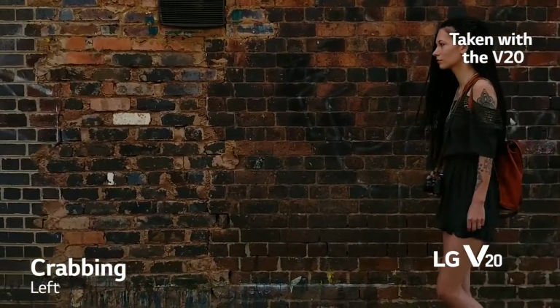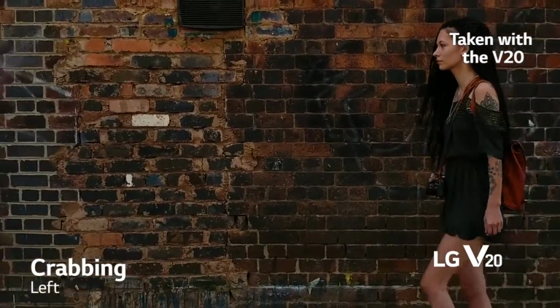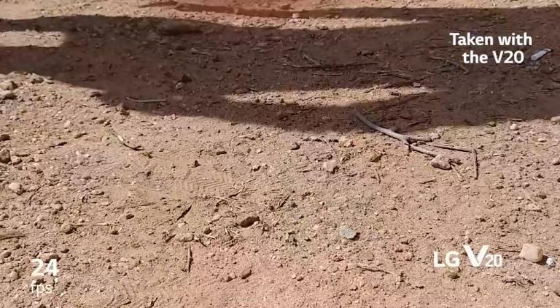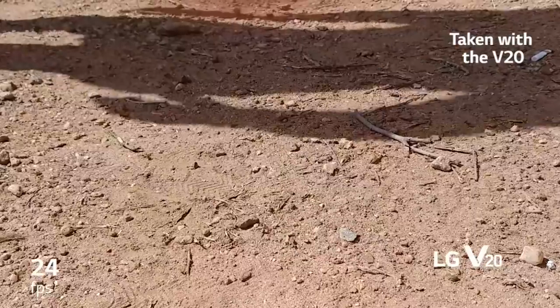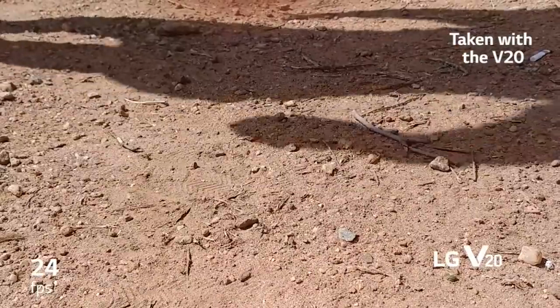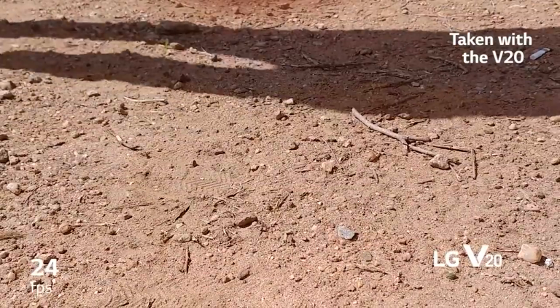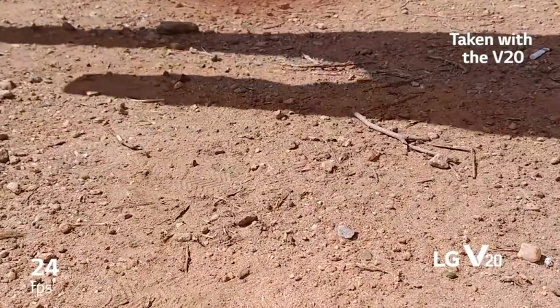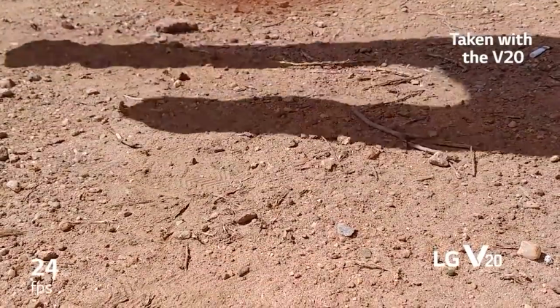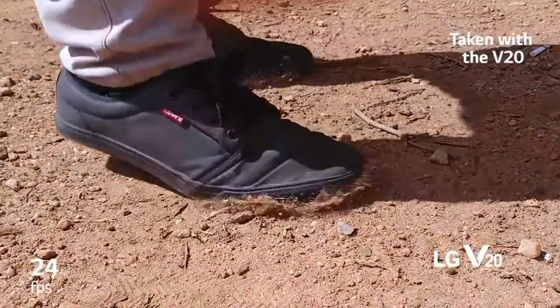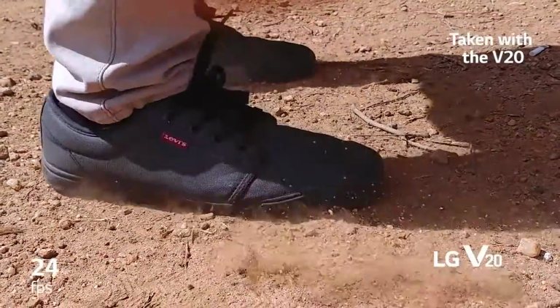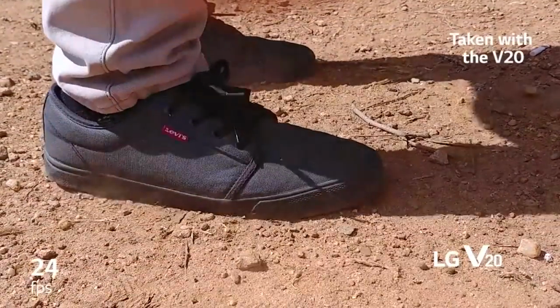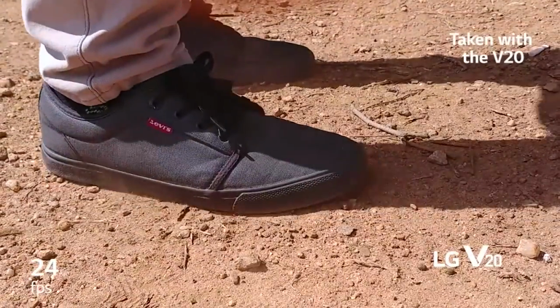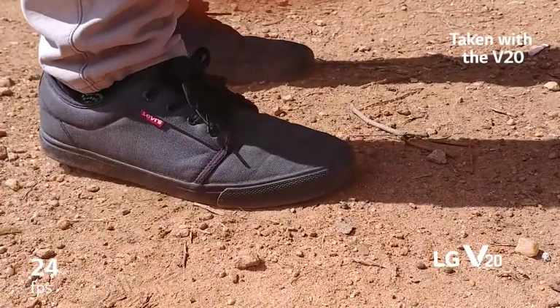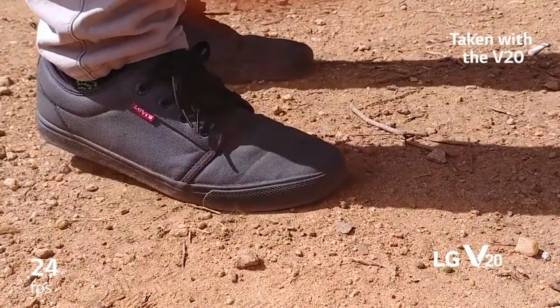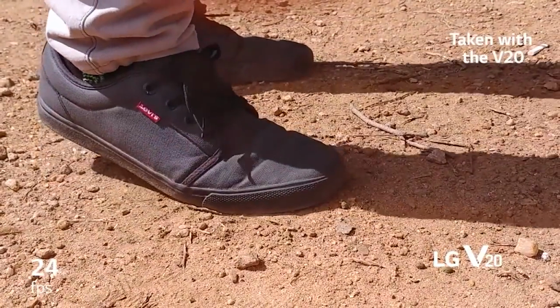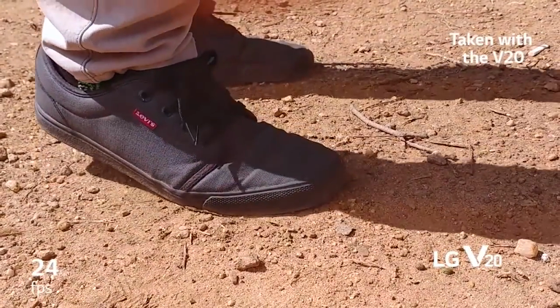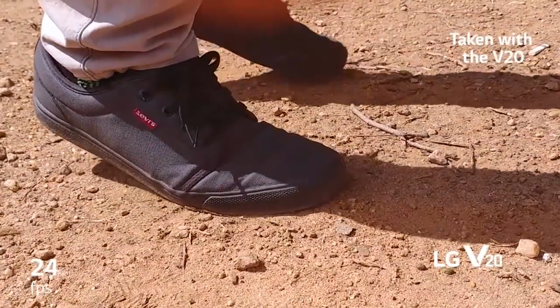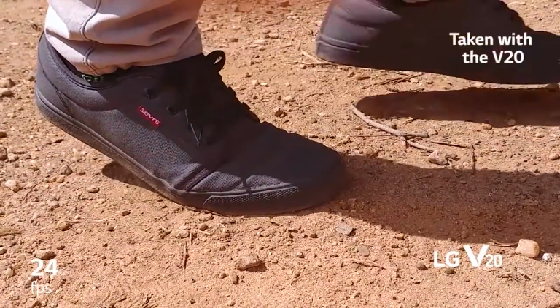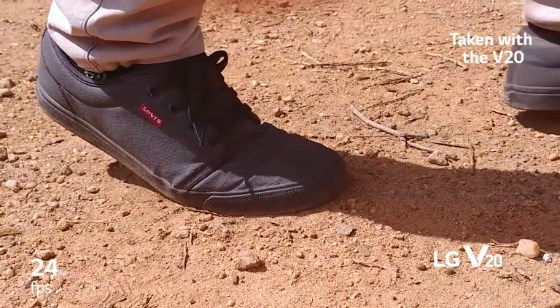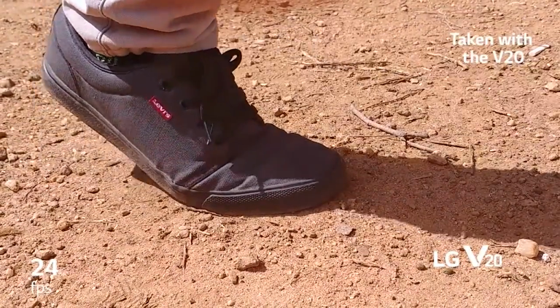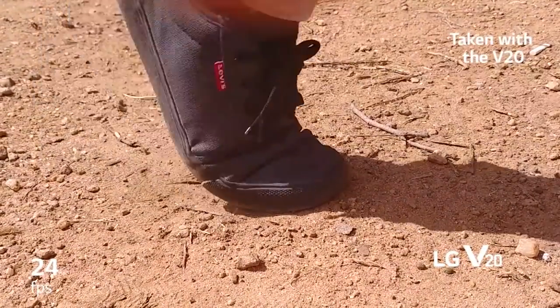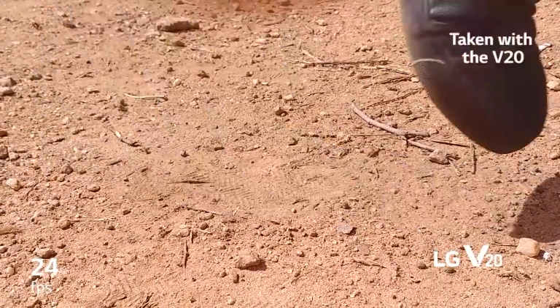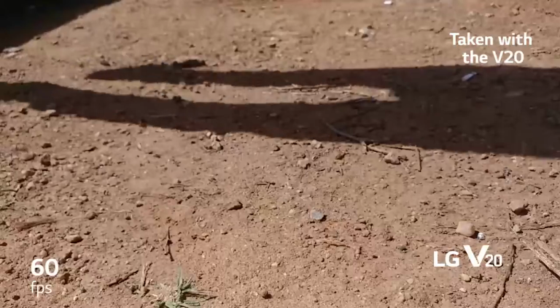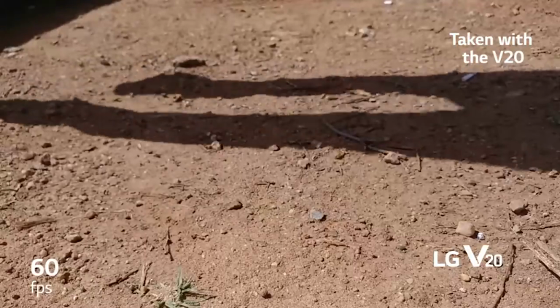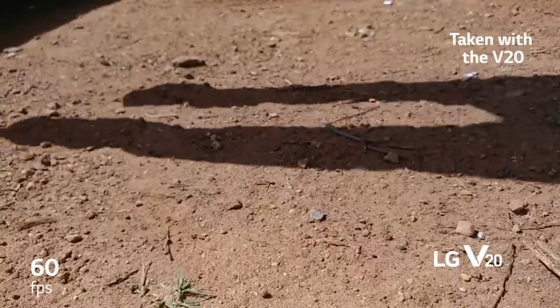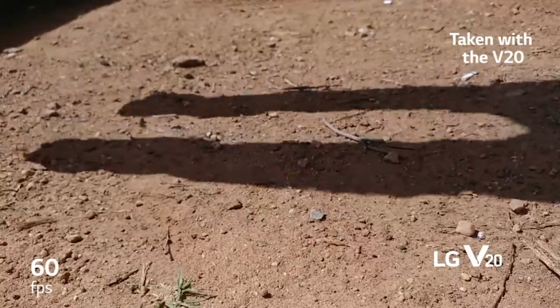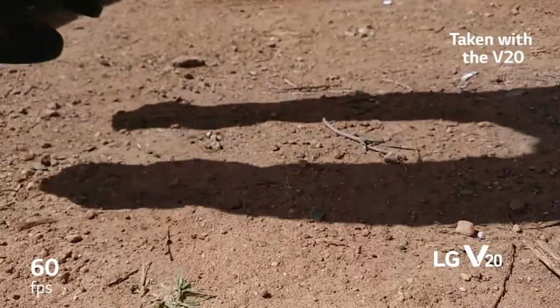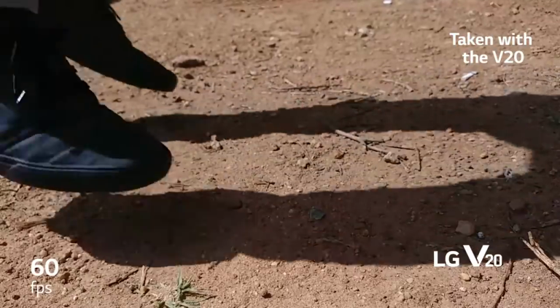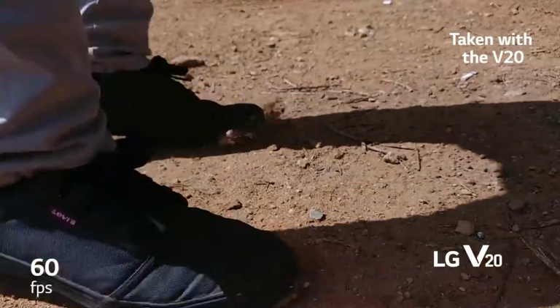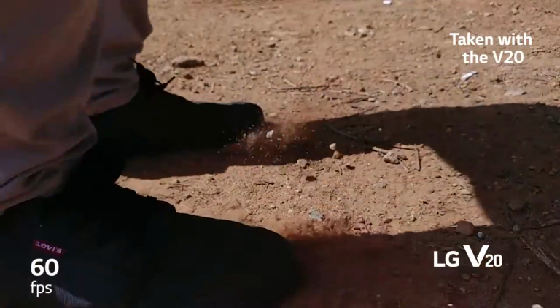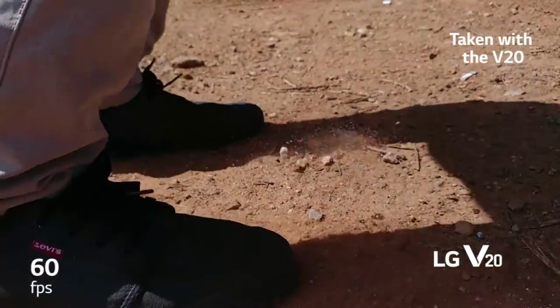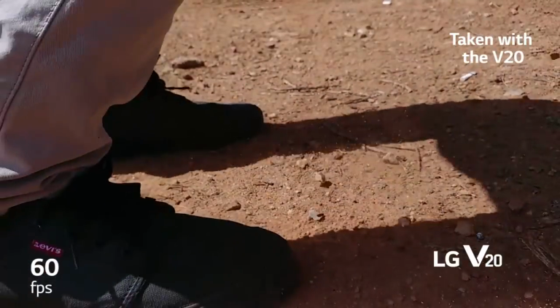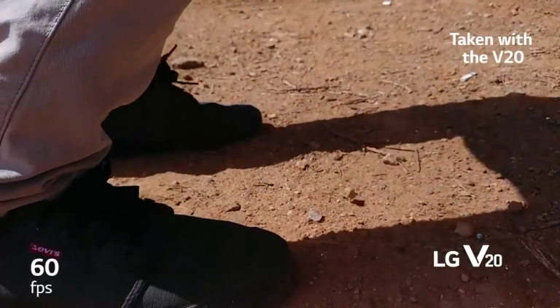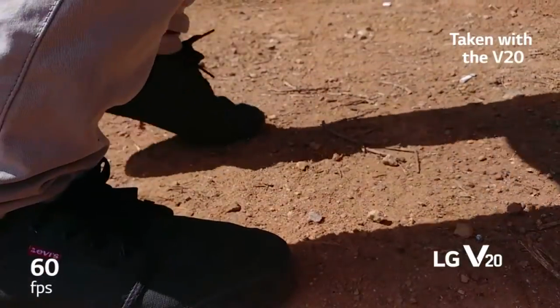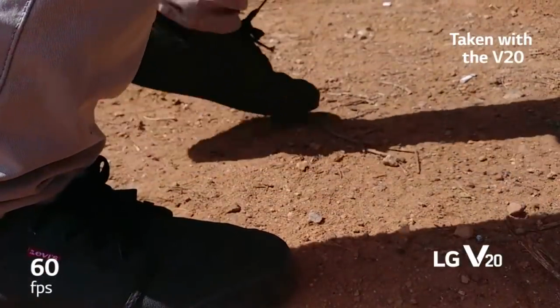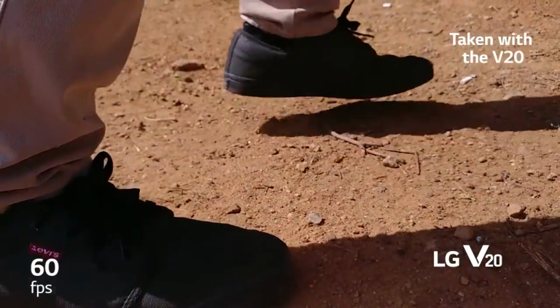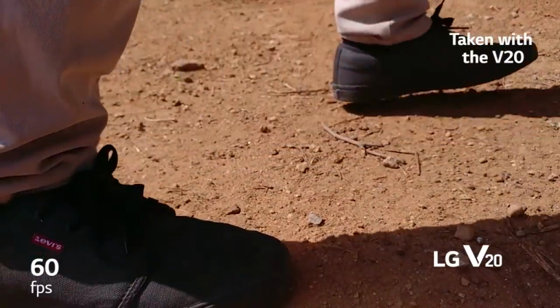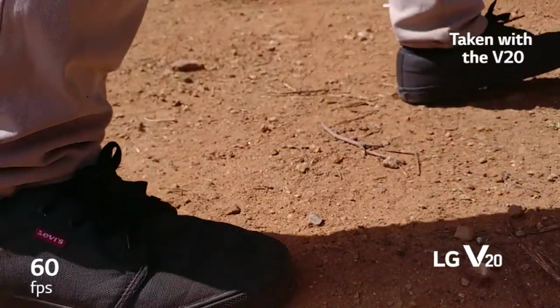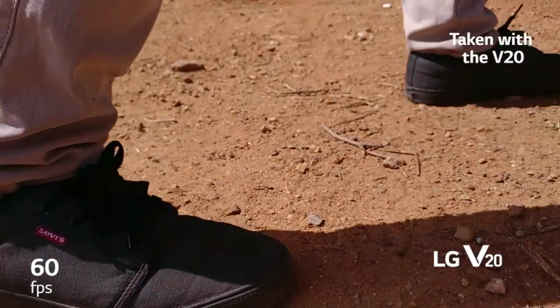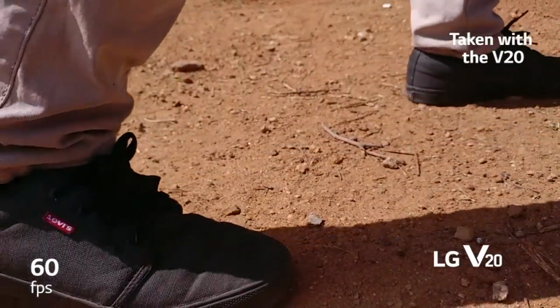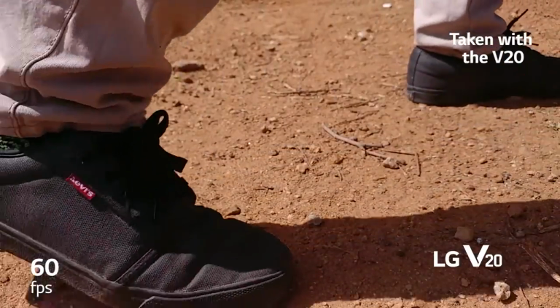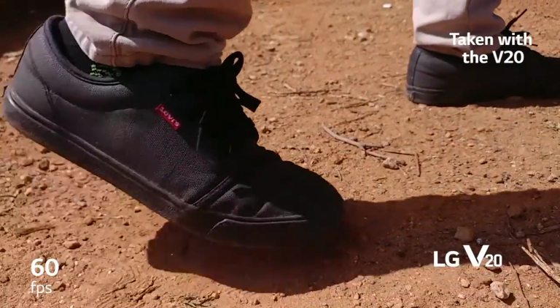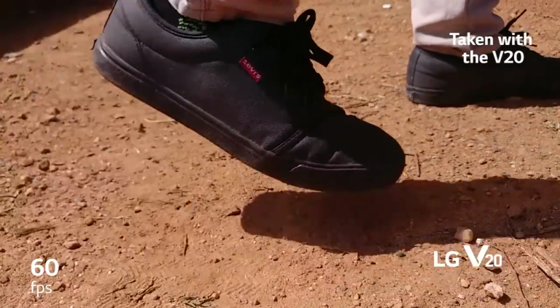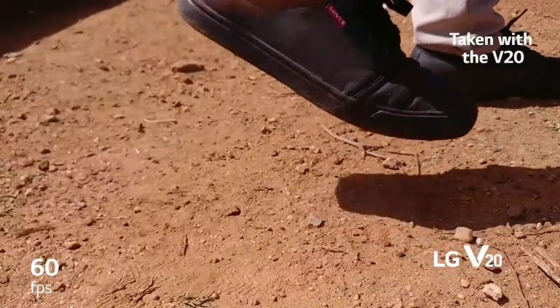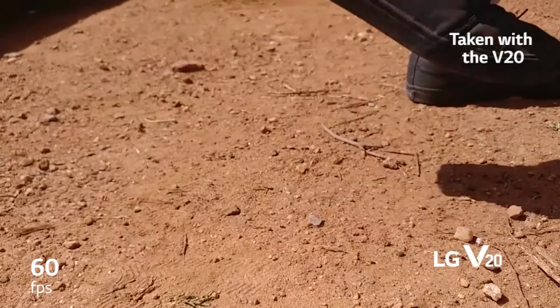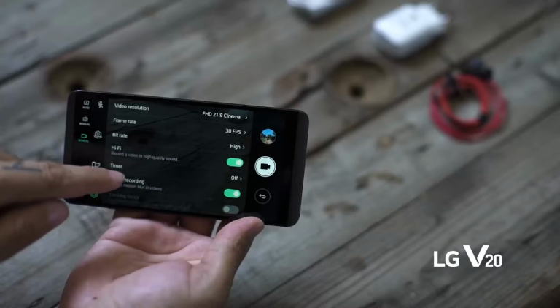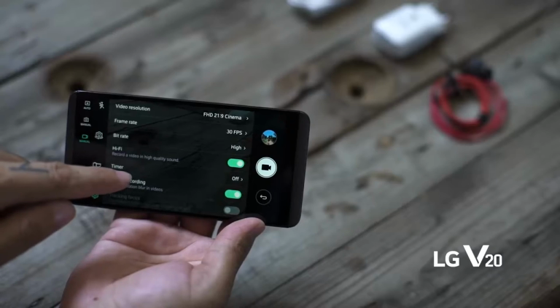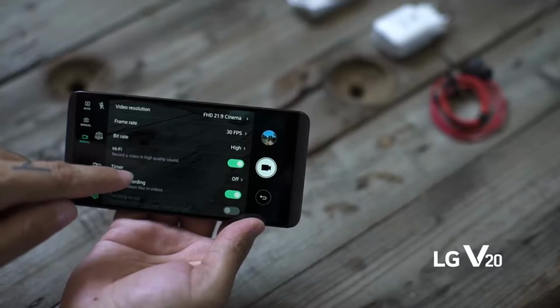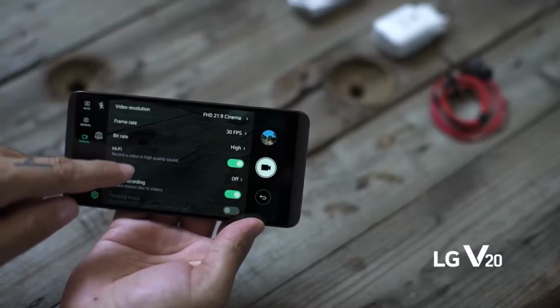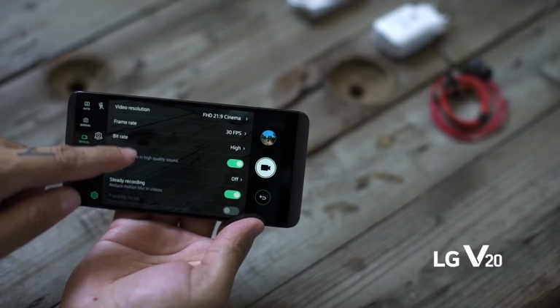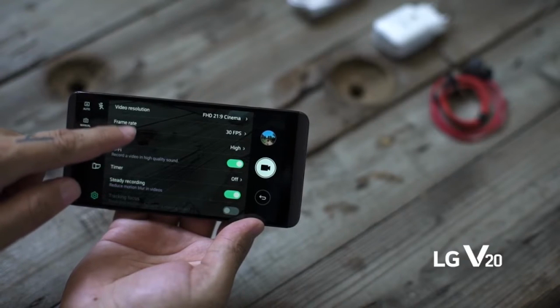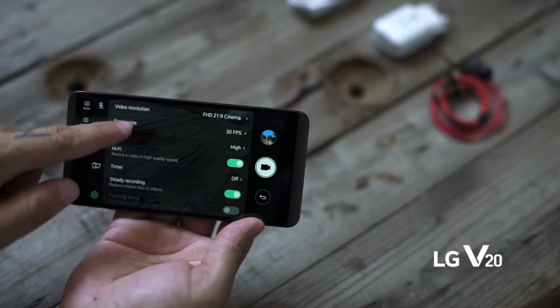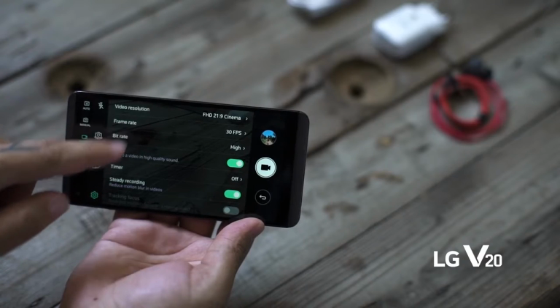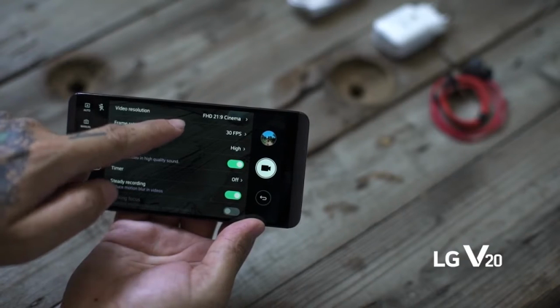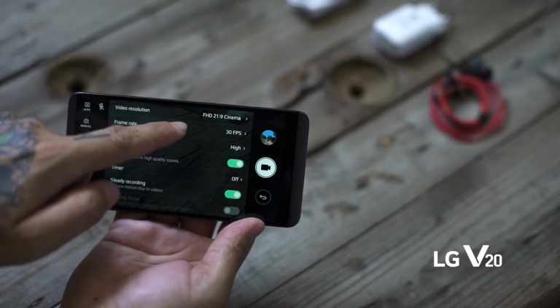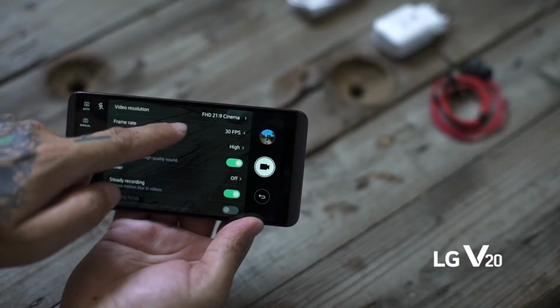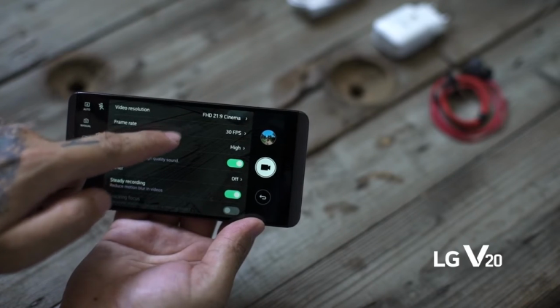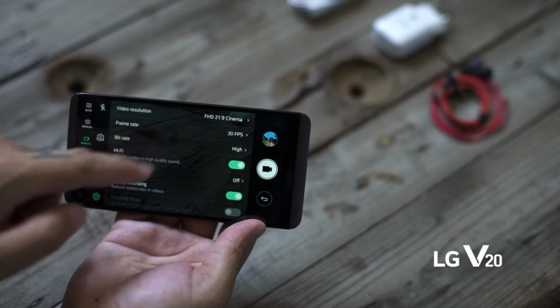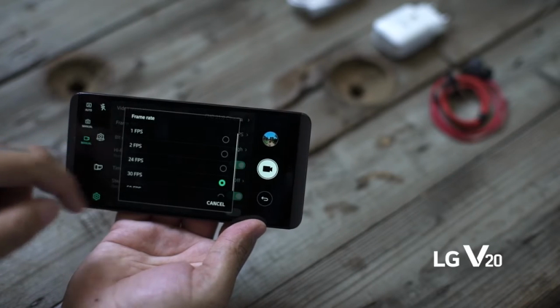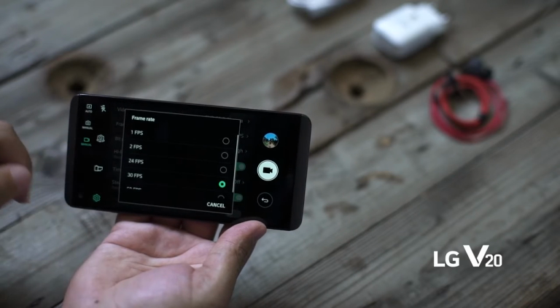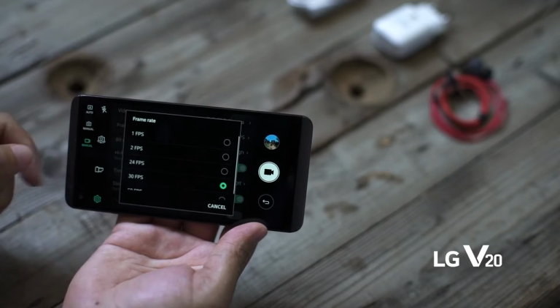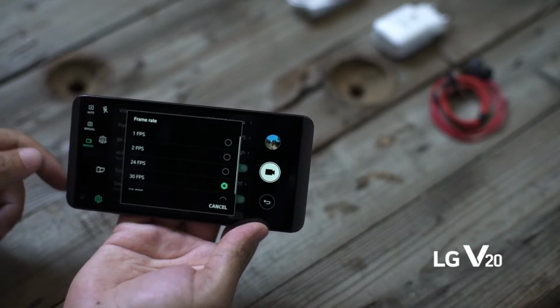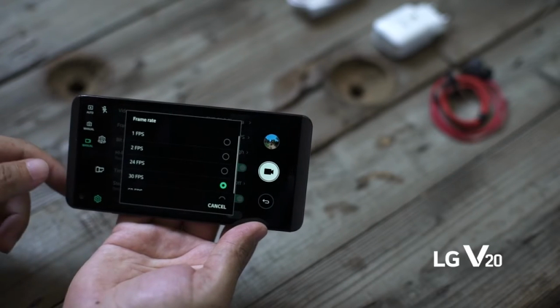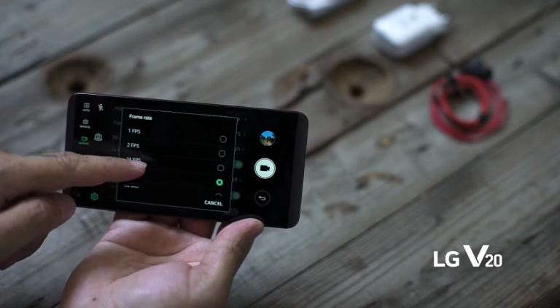If the subject itself is moving very quickly, consider setting the V20 to 60fps to take some slow motion video of it.